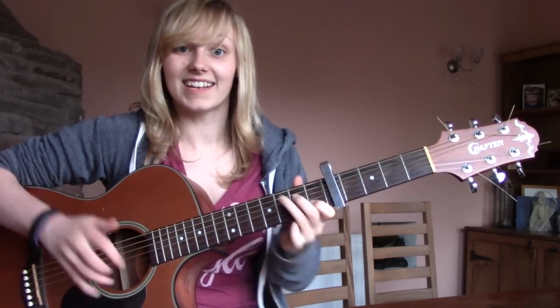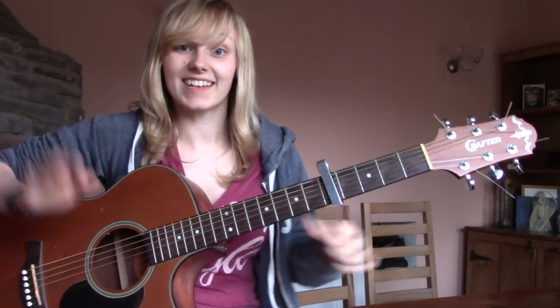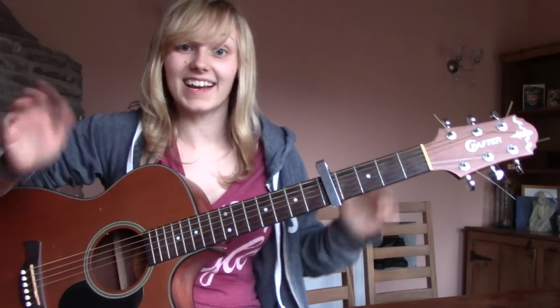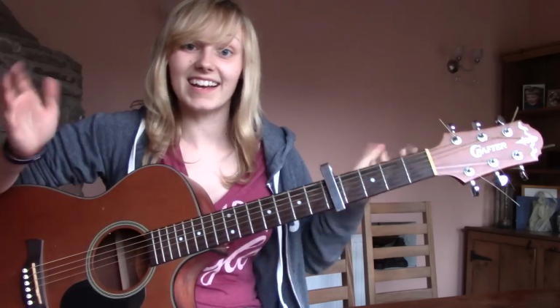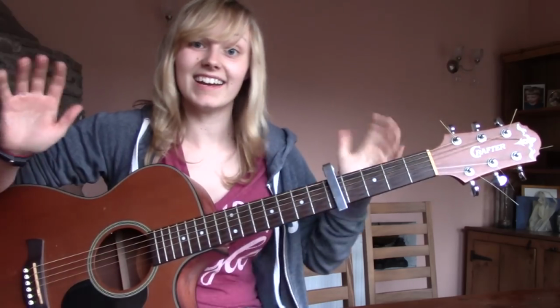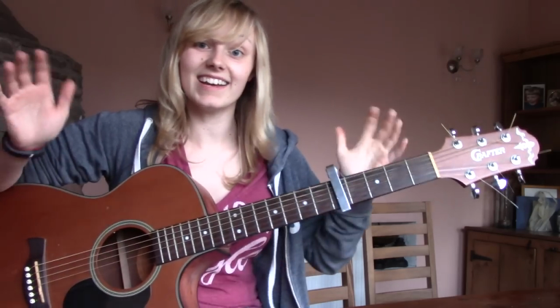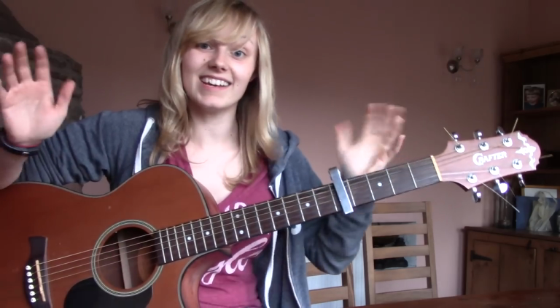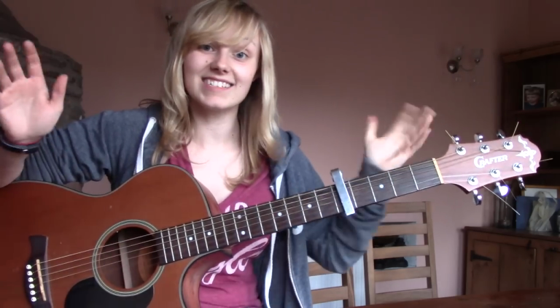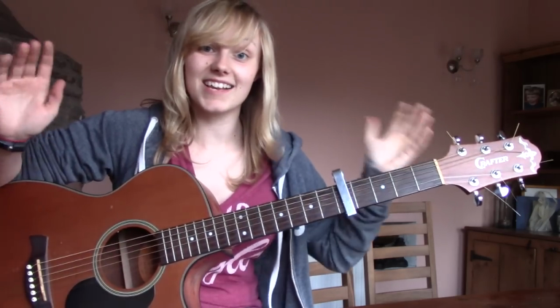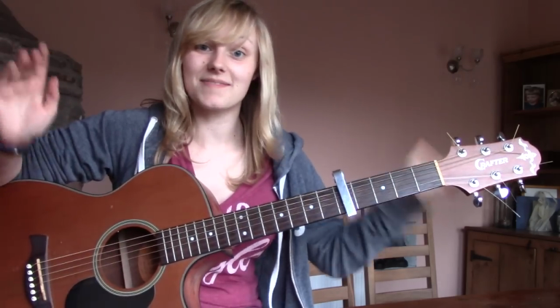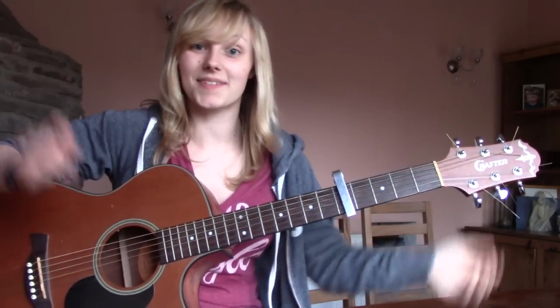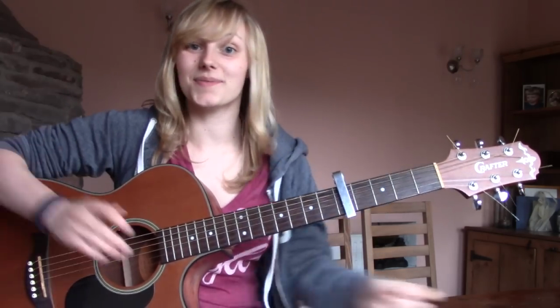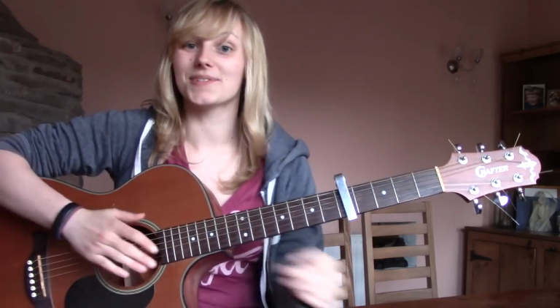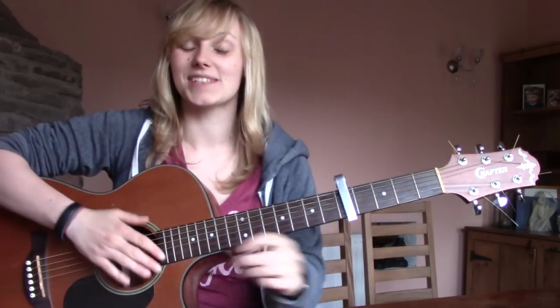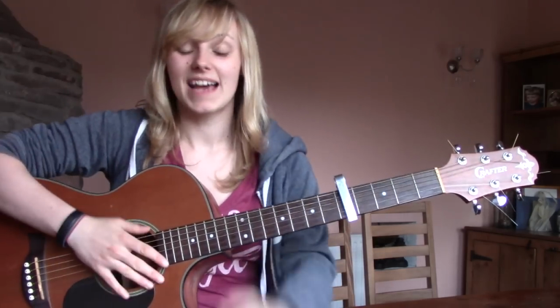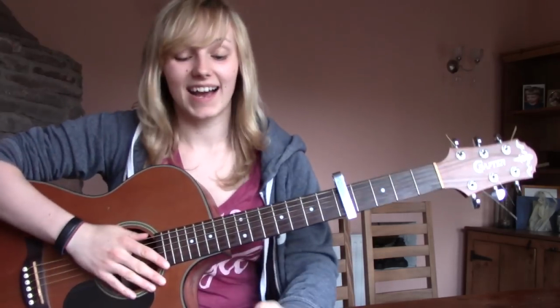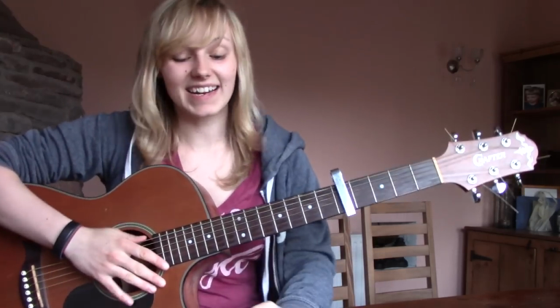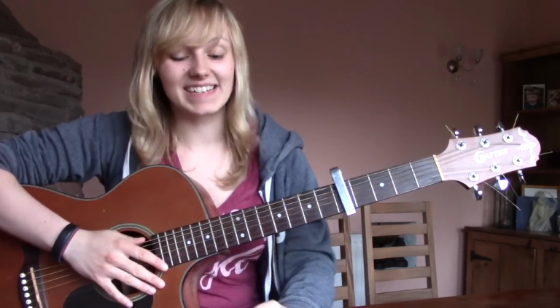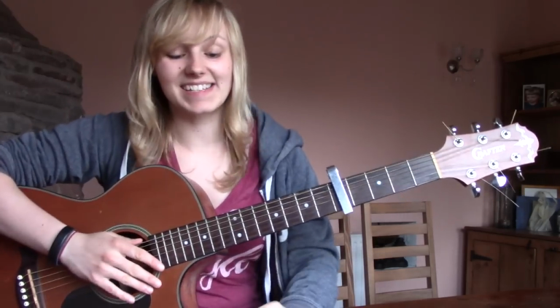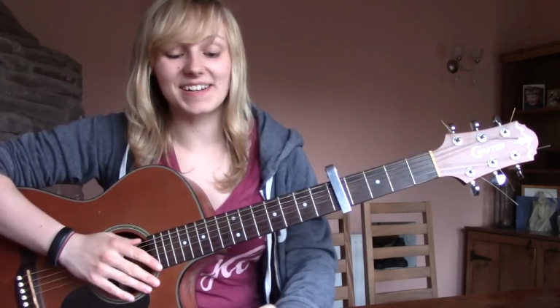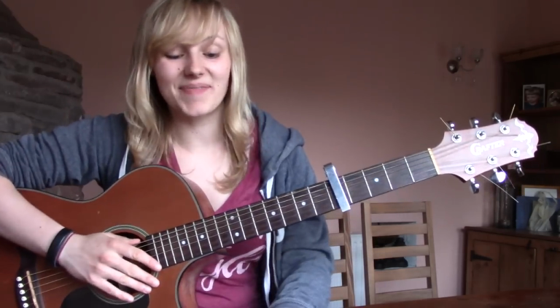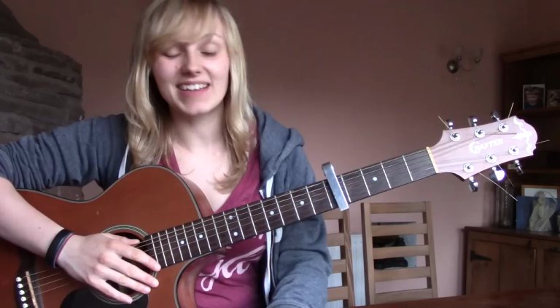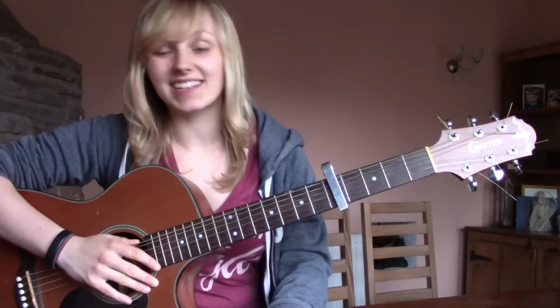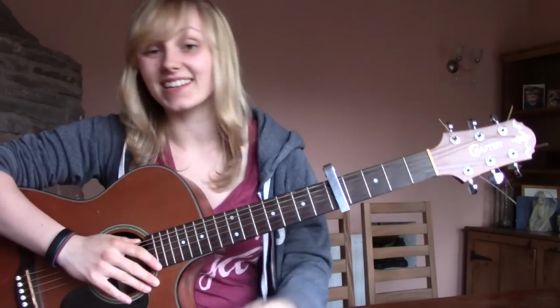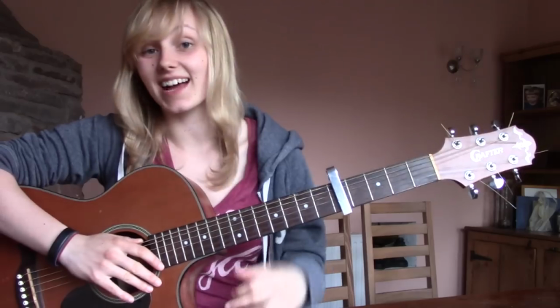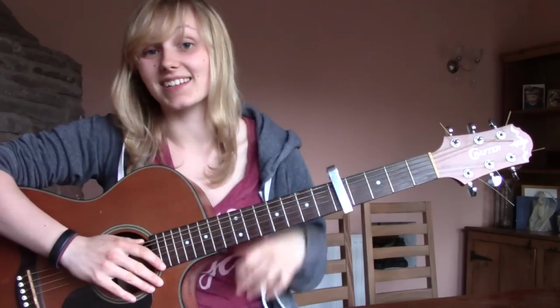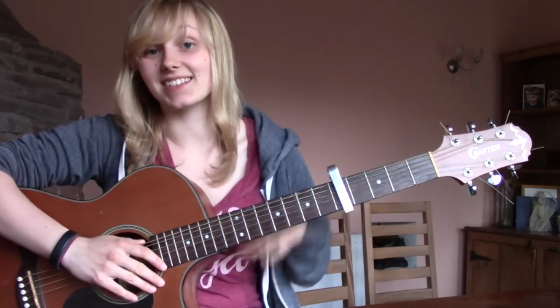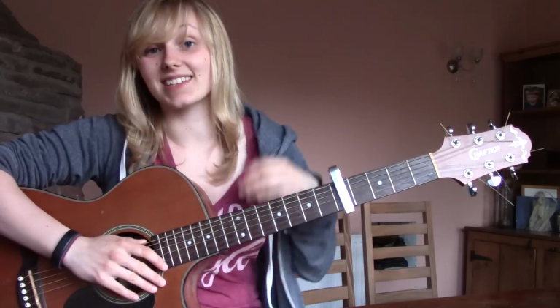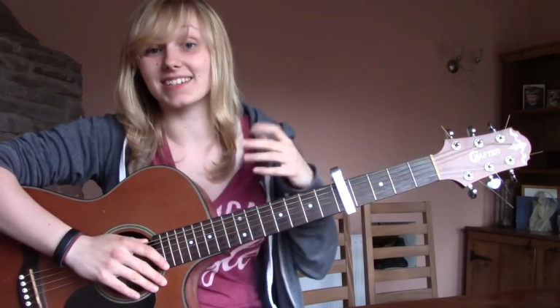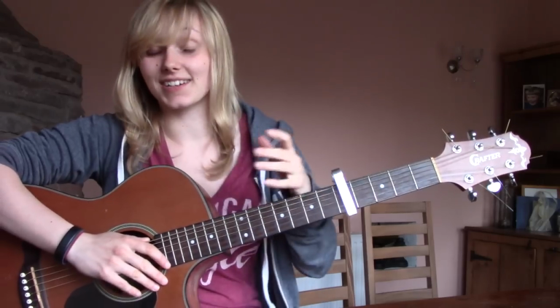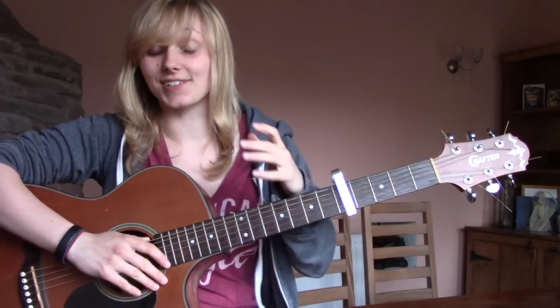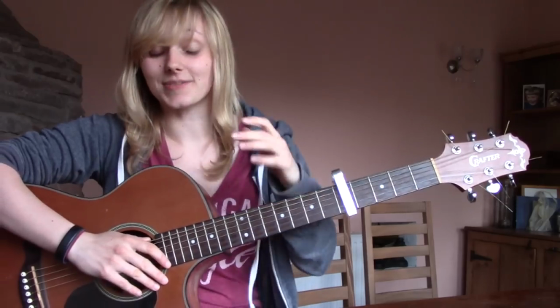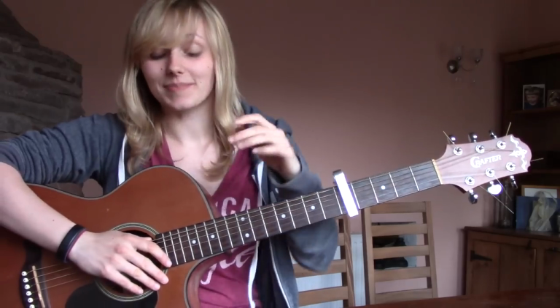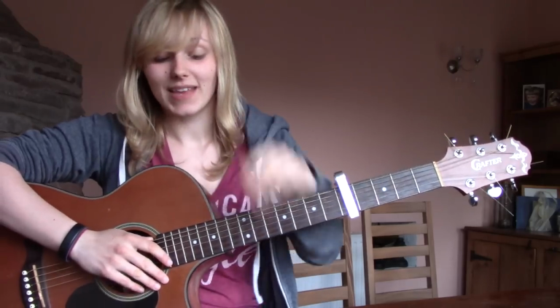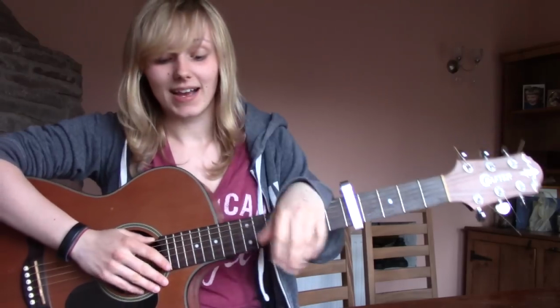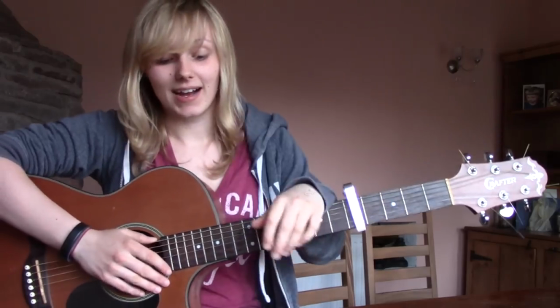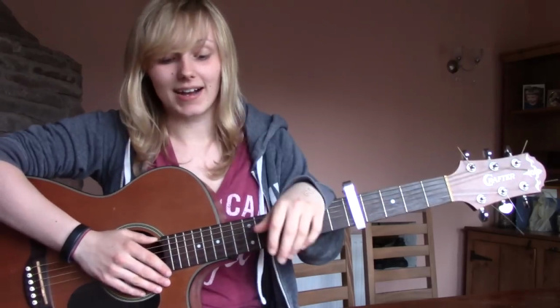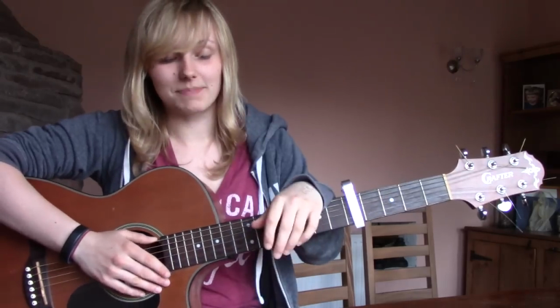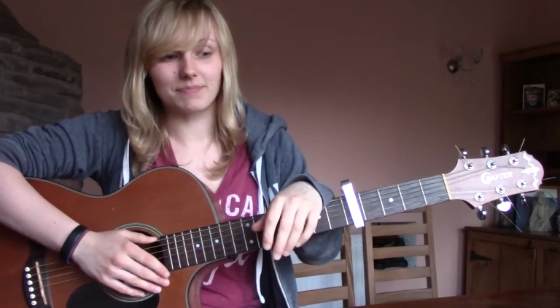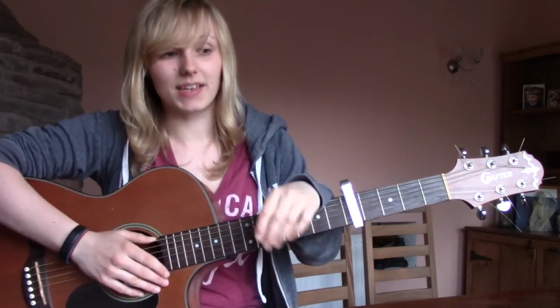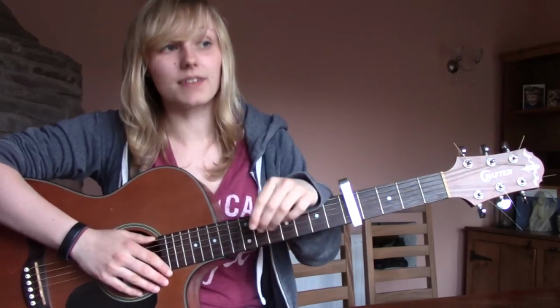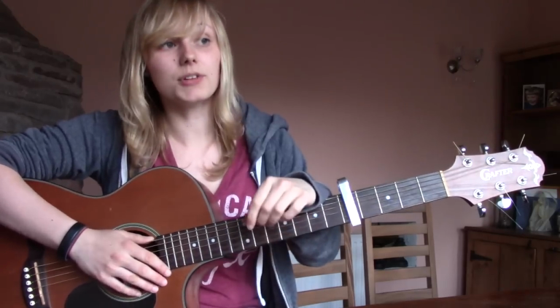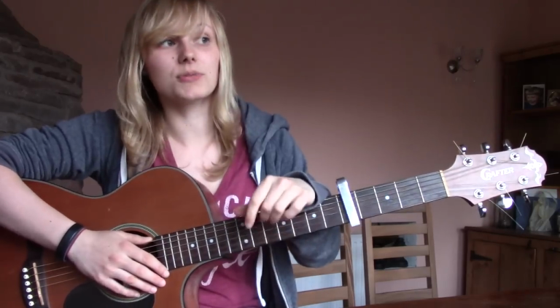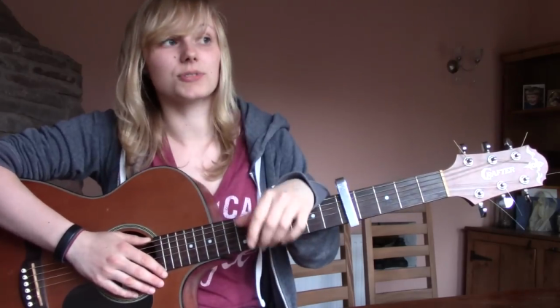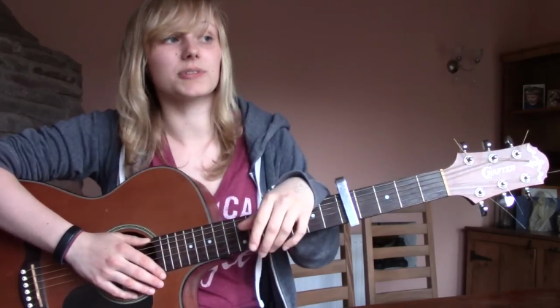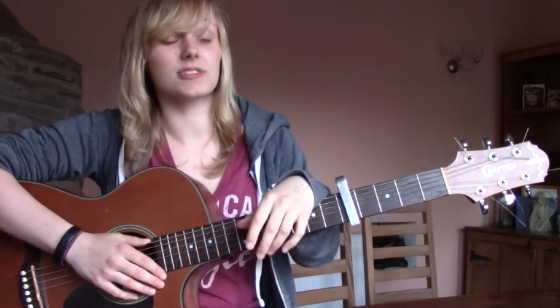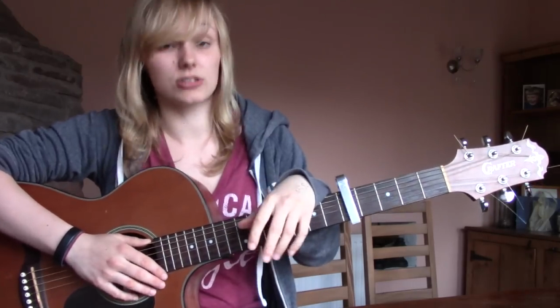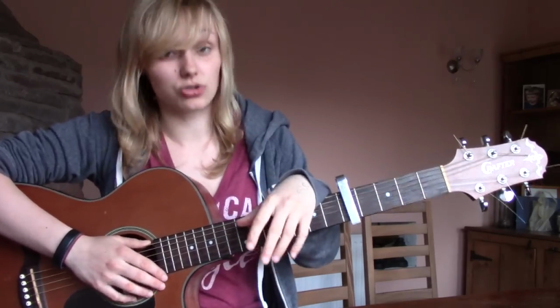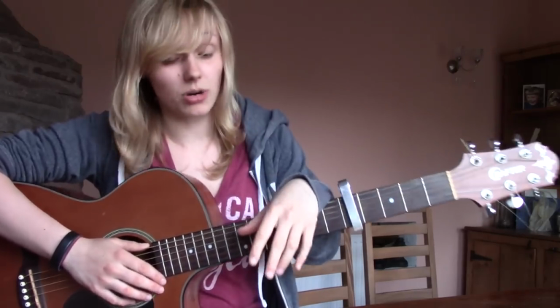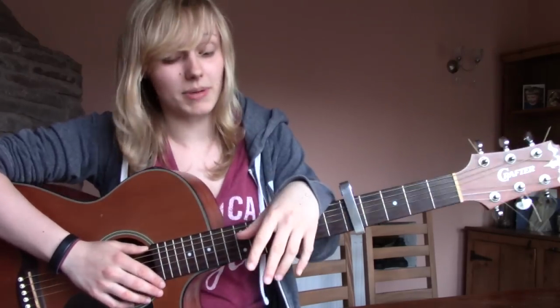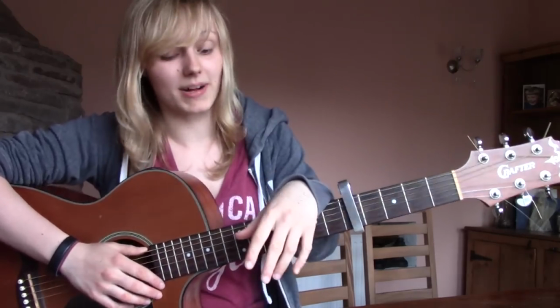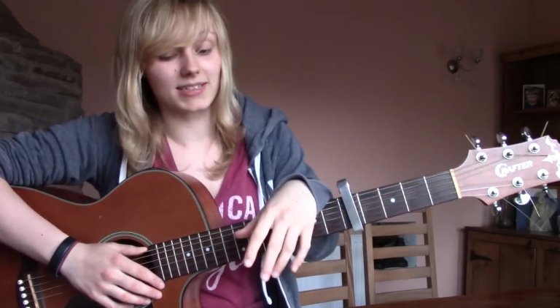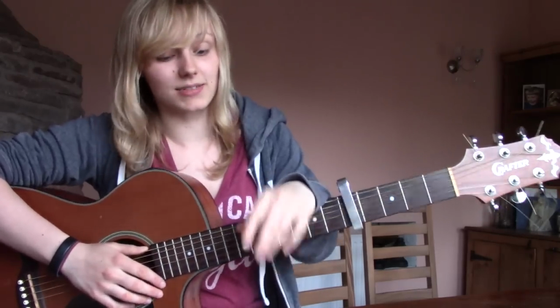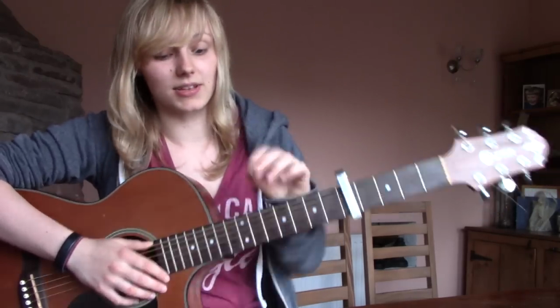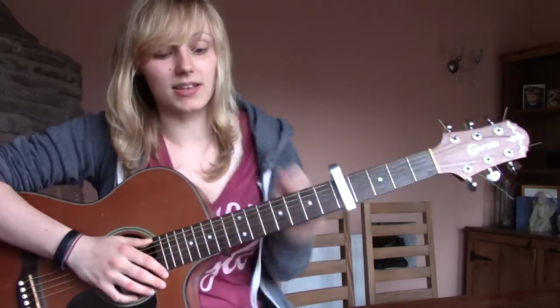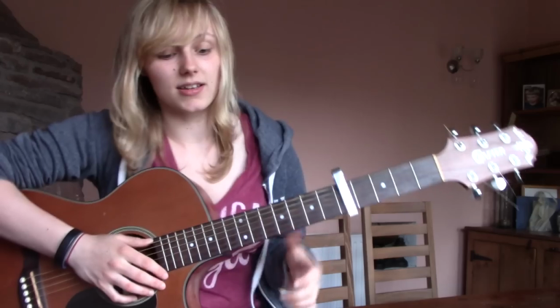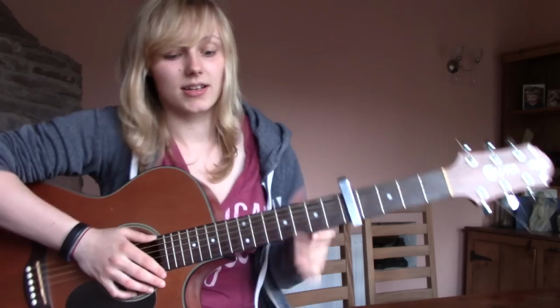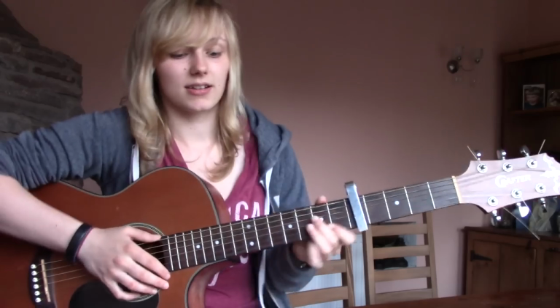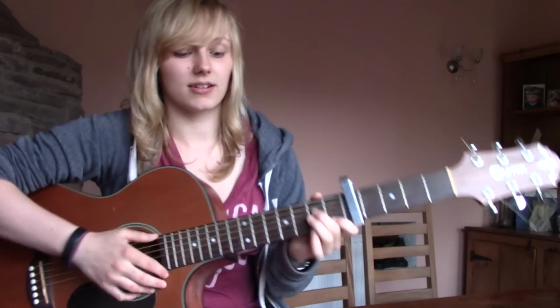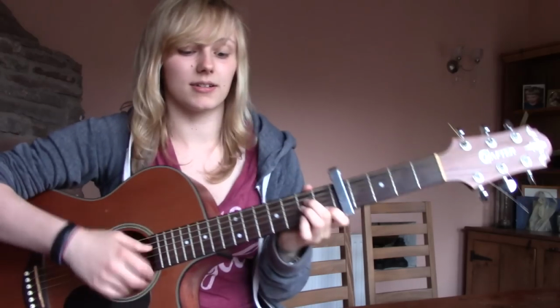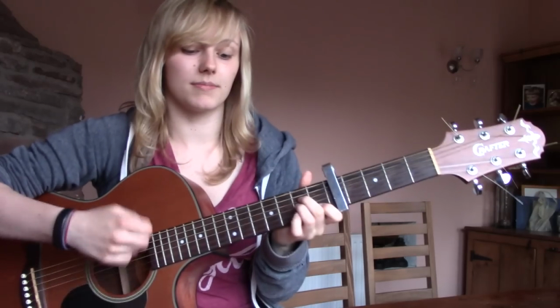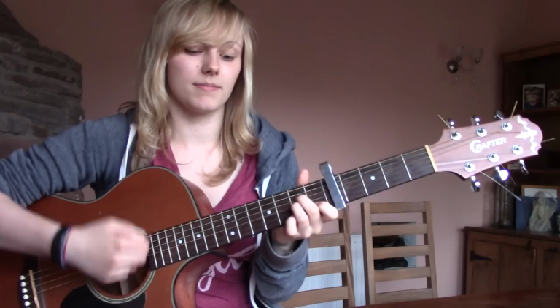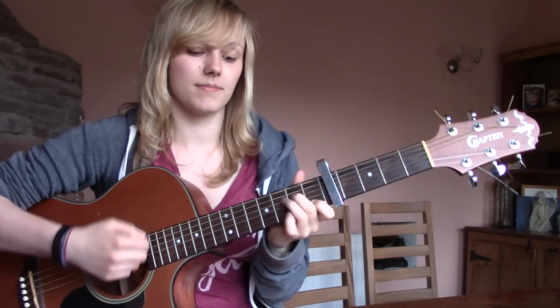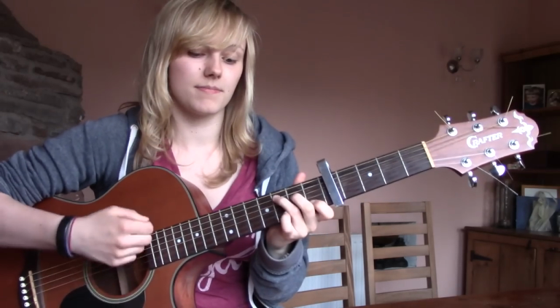And that's the chorus! So basically that's the entire song. If you want to put a strumming pattern with it...